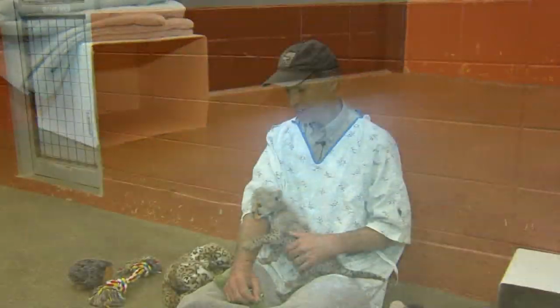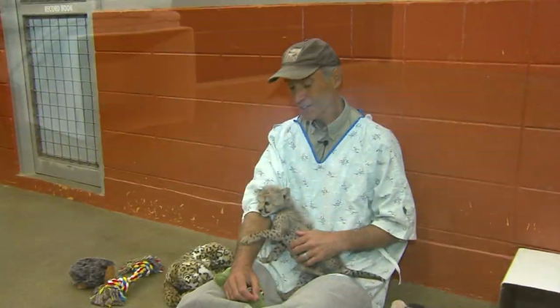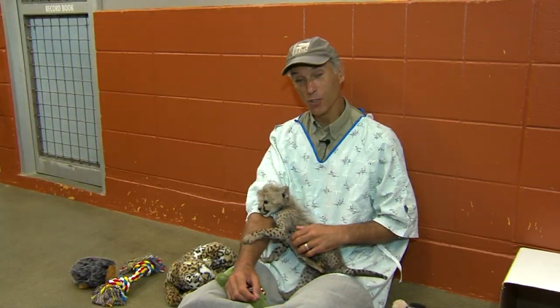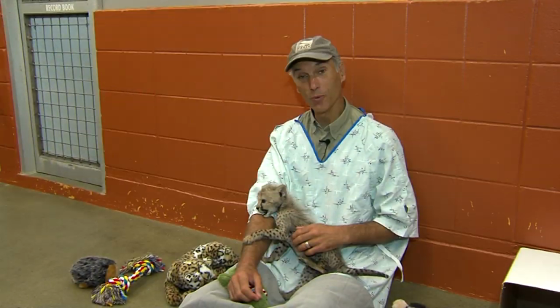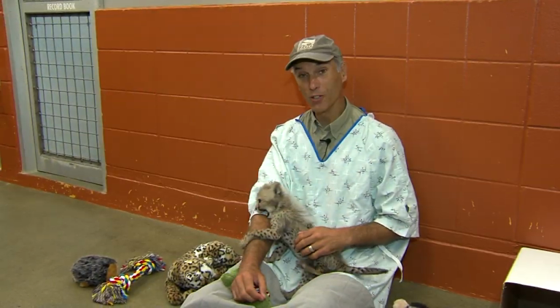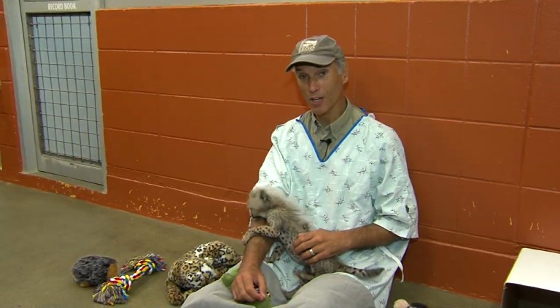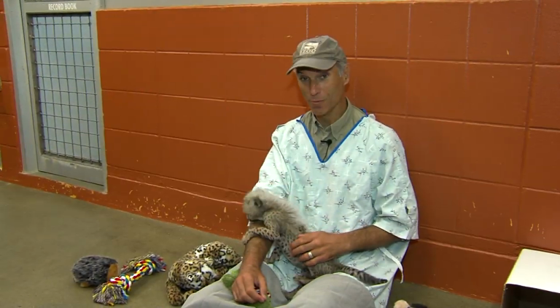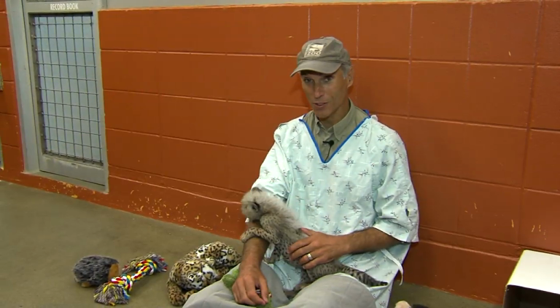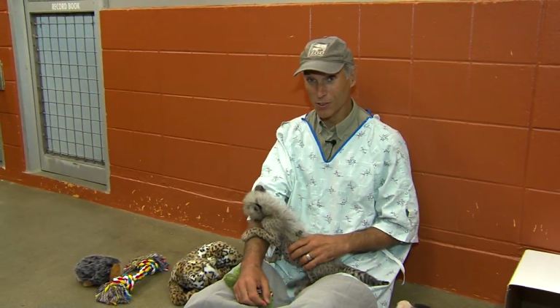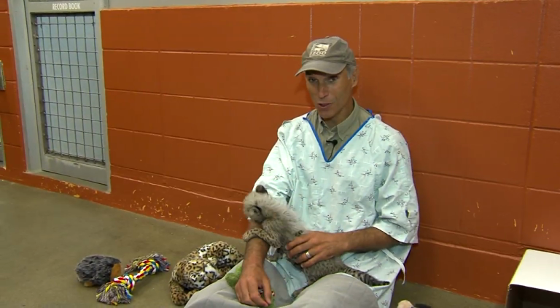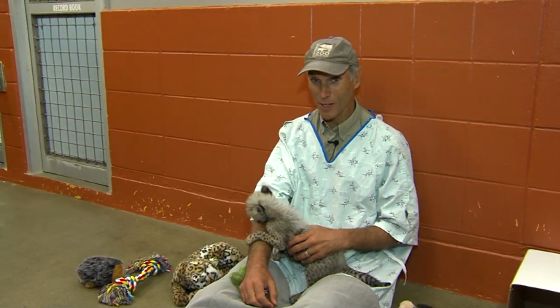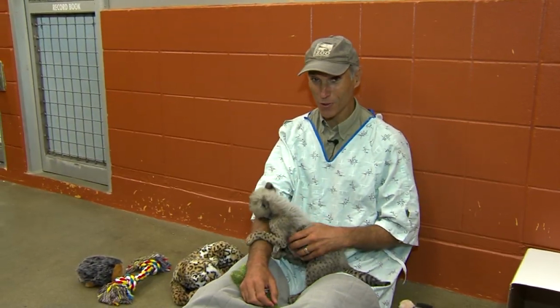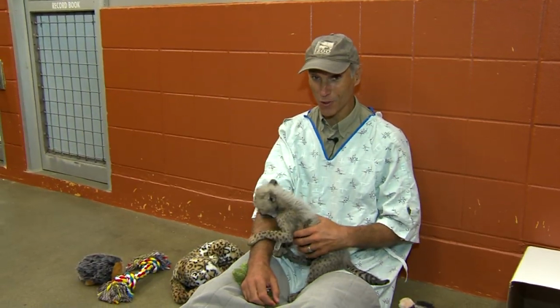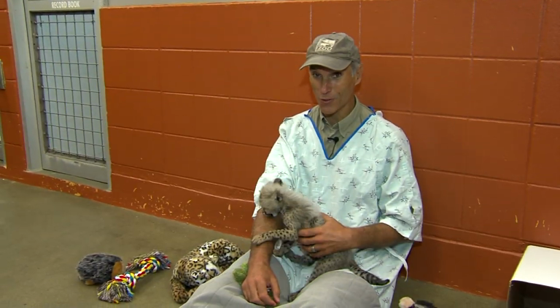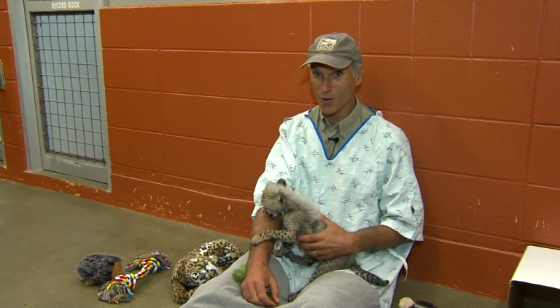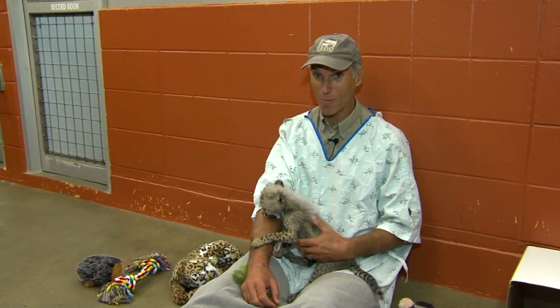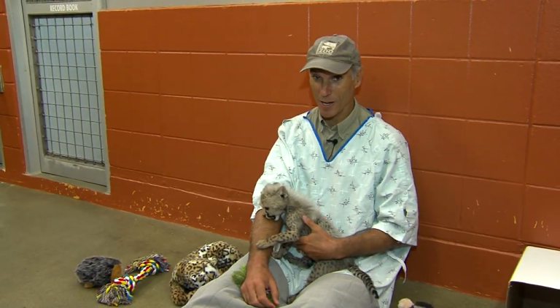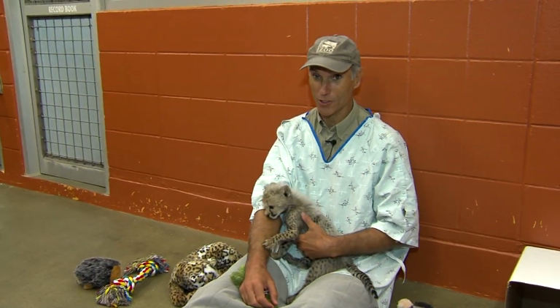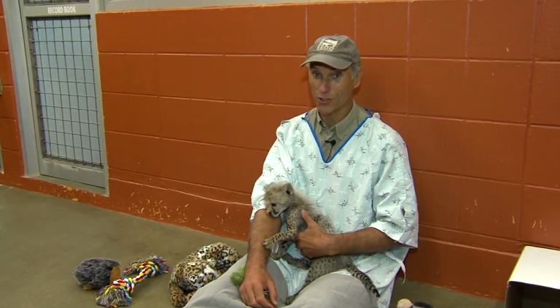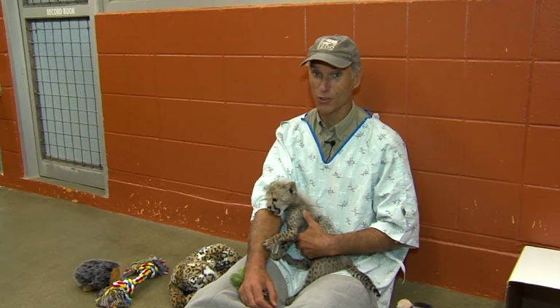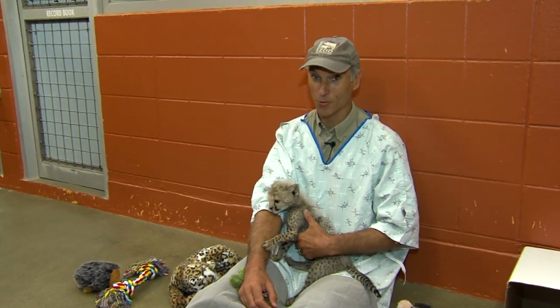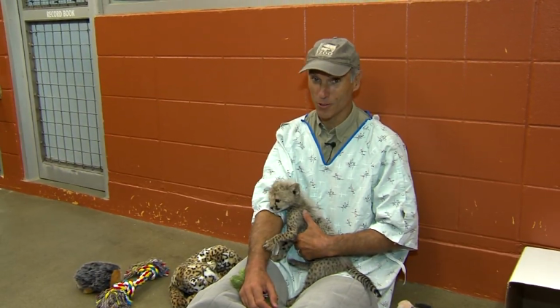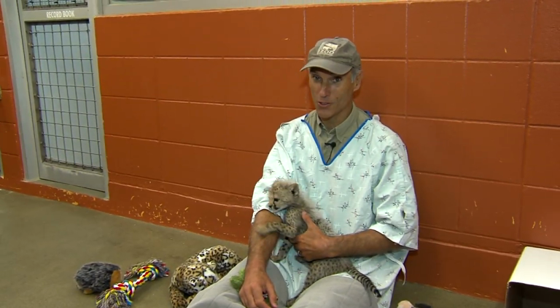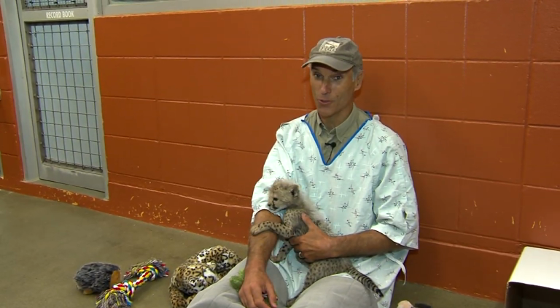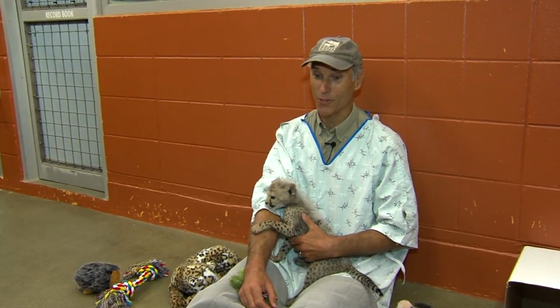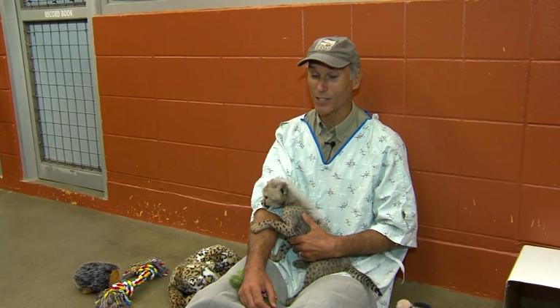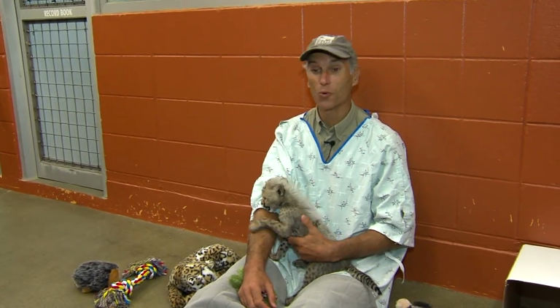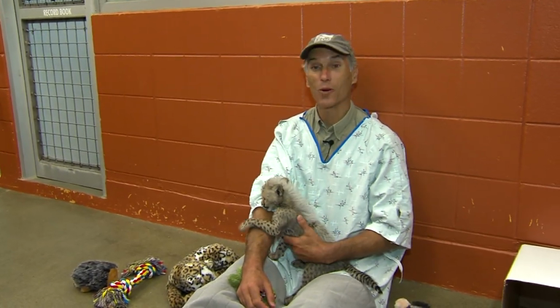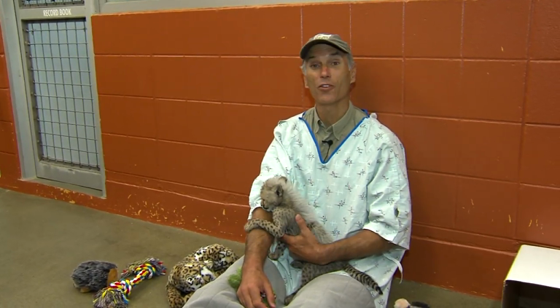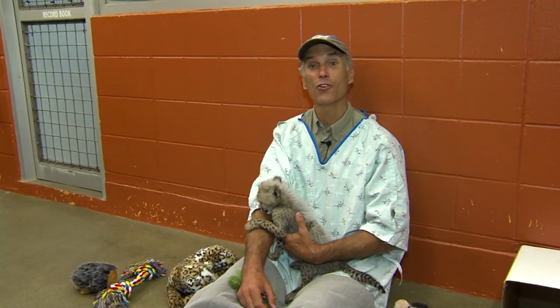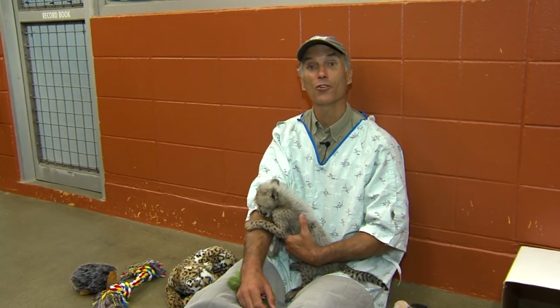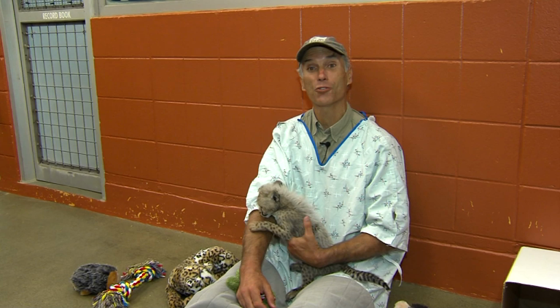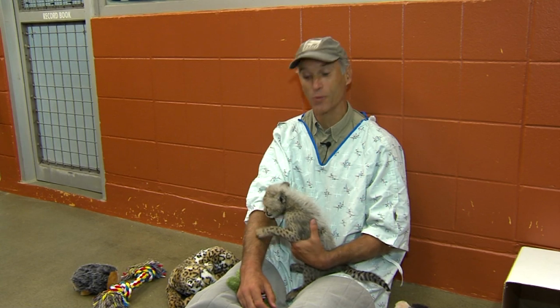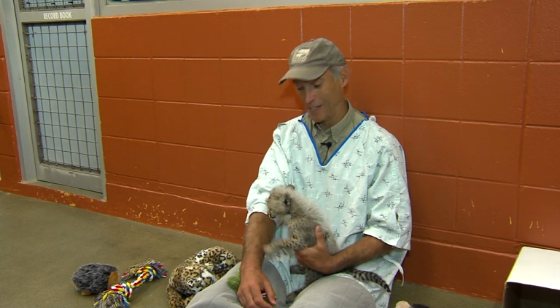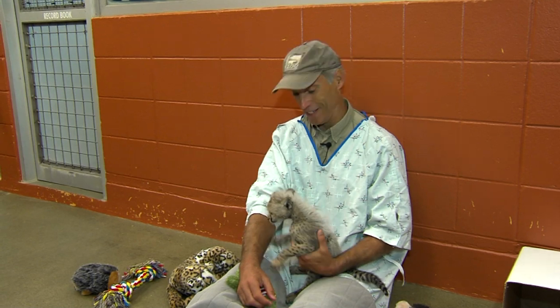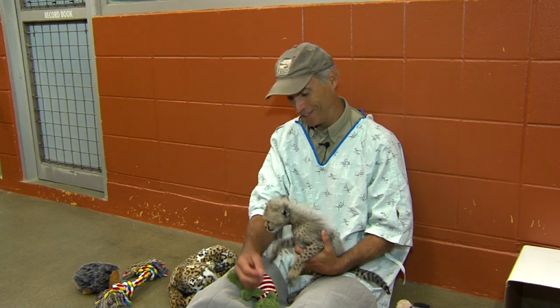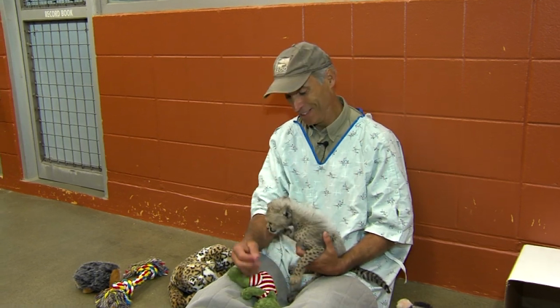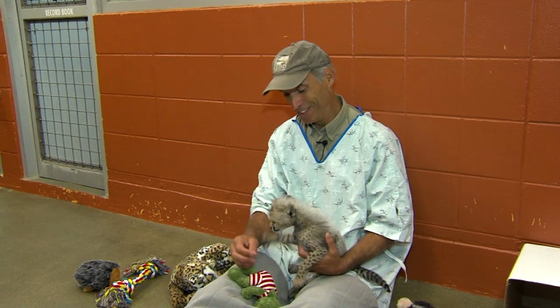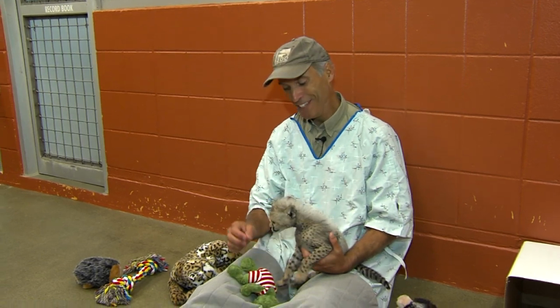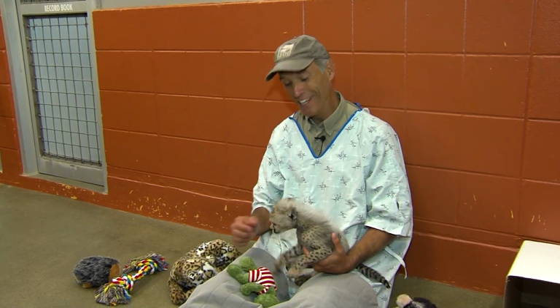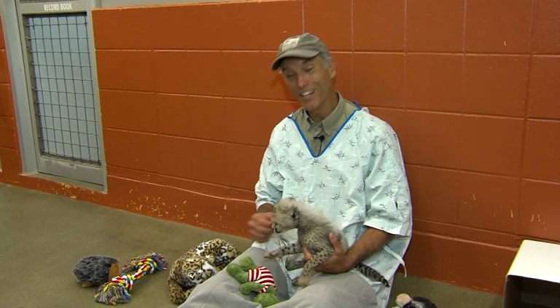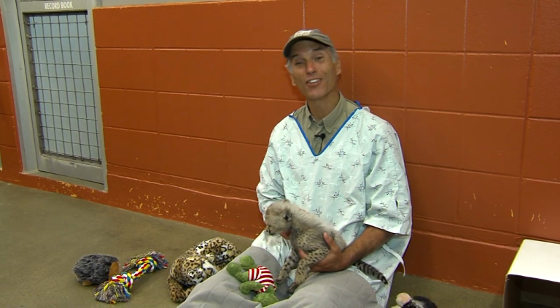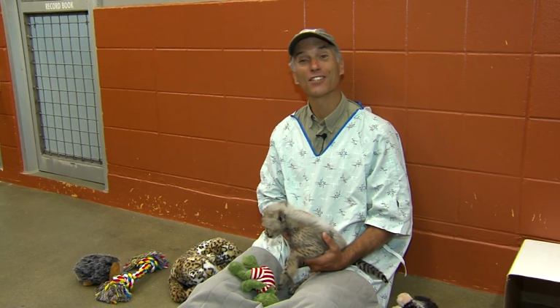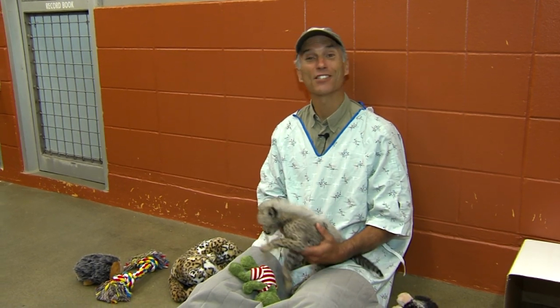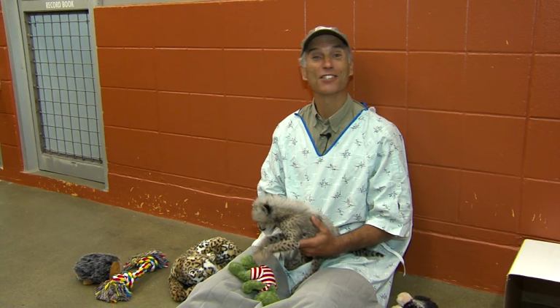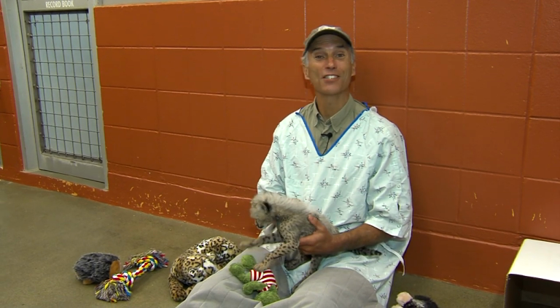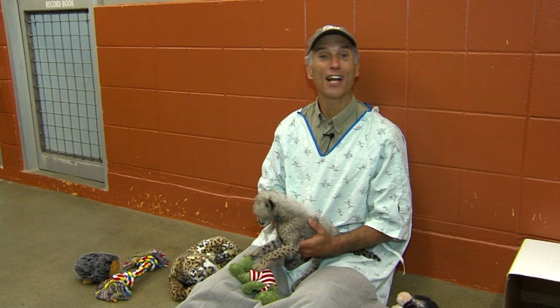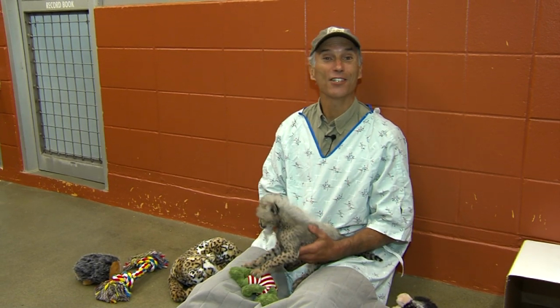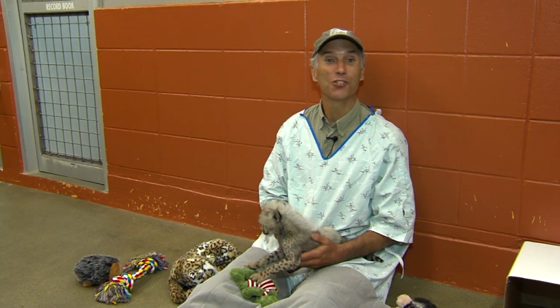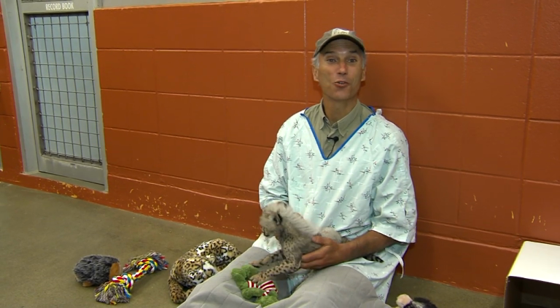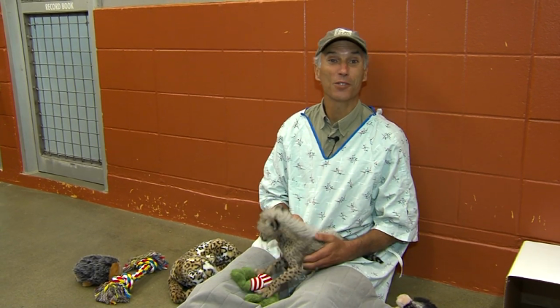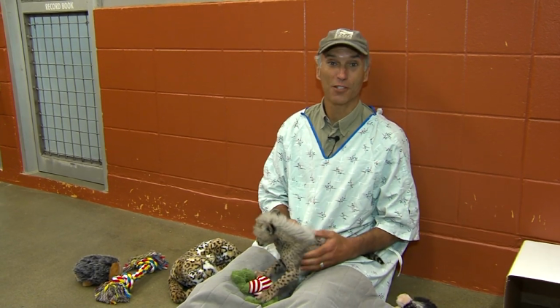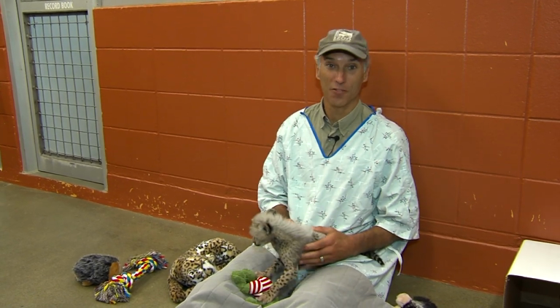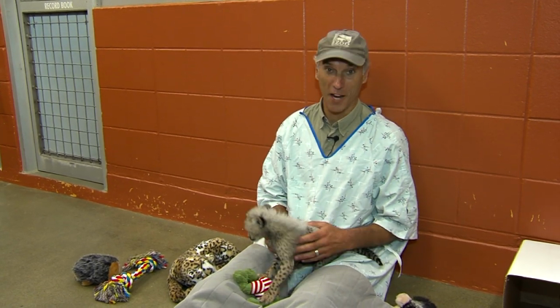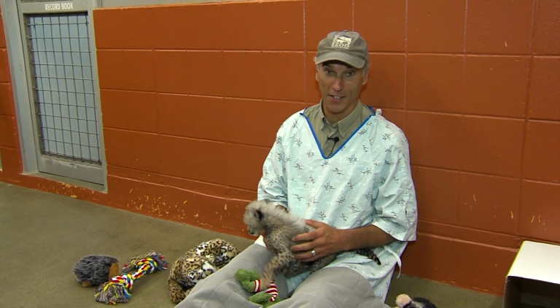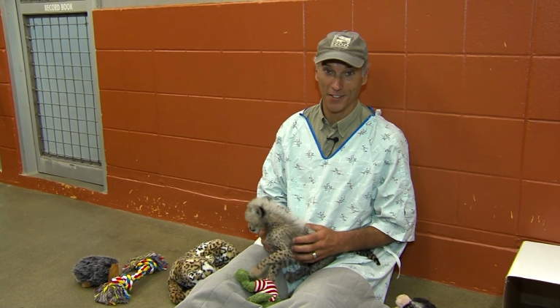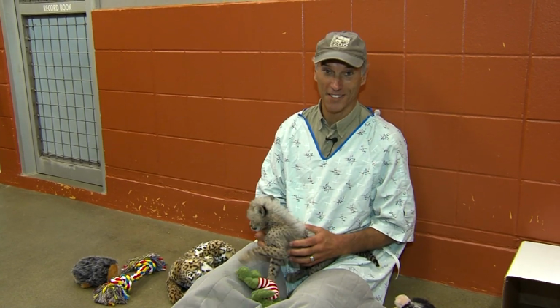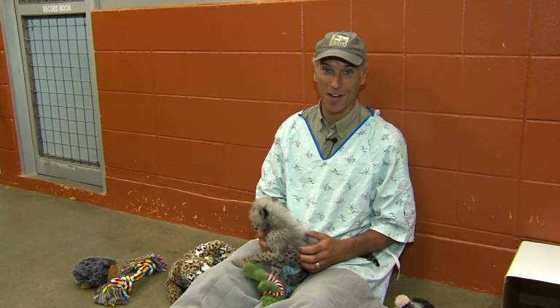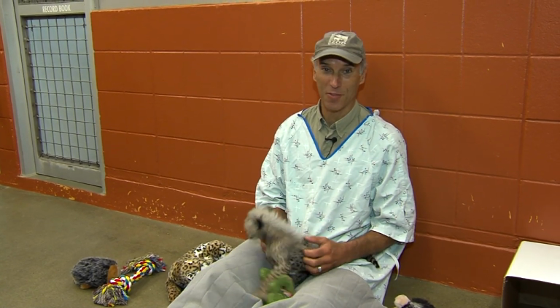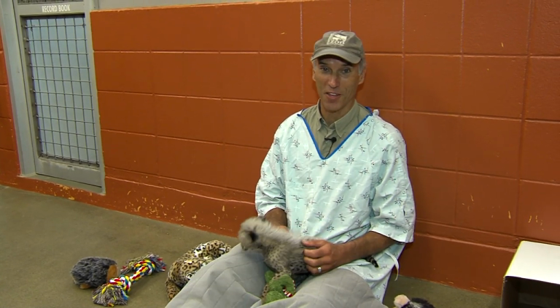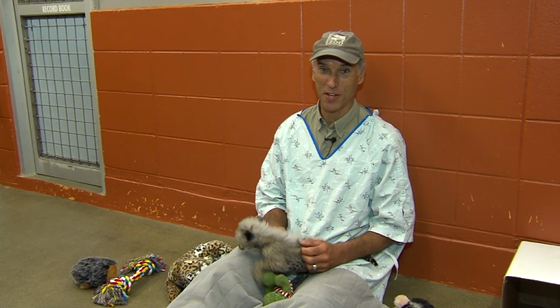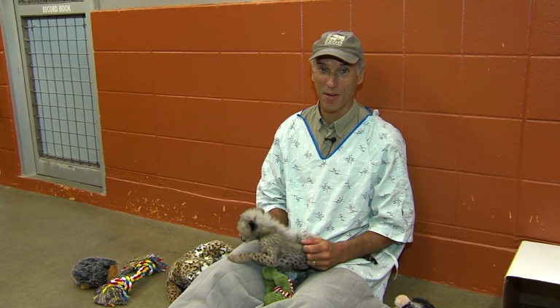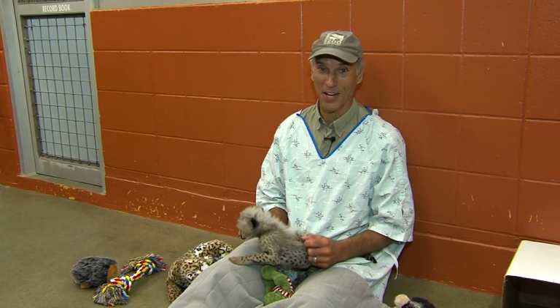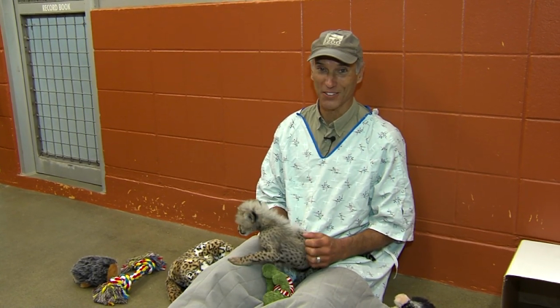So when you come to the zoo, make sure to drop by the children's zoo — that's where the nursery is. Here at the Cincinnati Zoo with Savannah, I'm Thane Maynard.